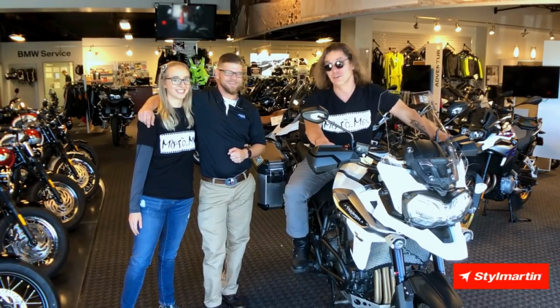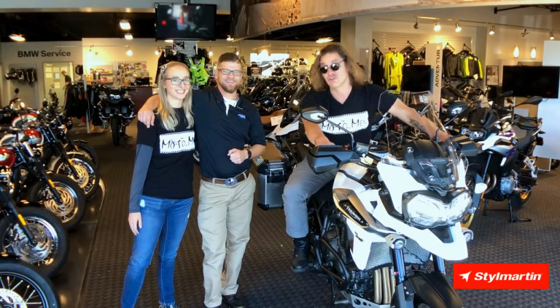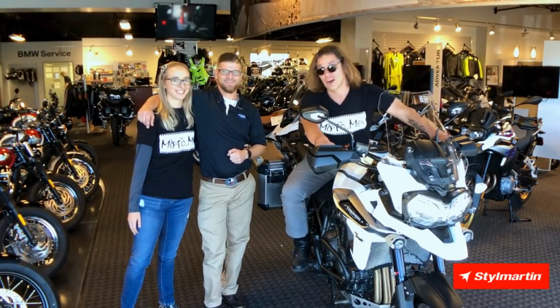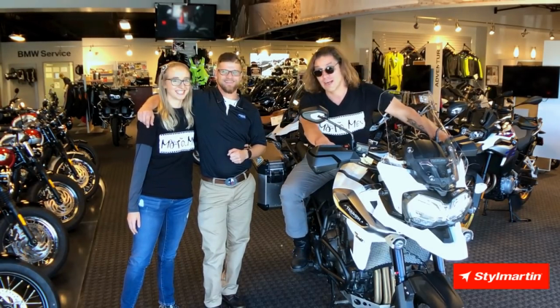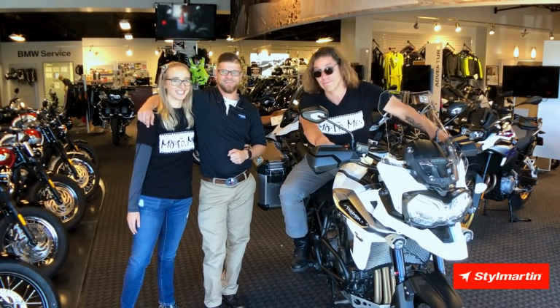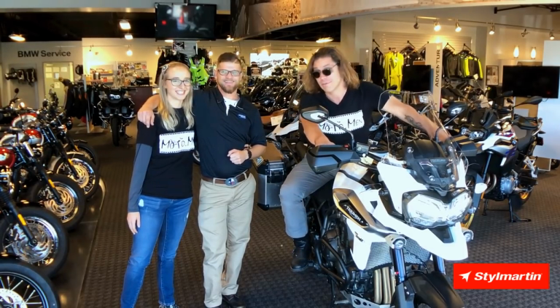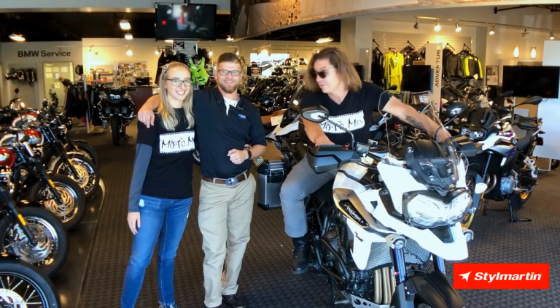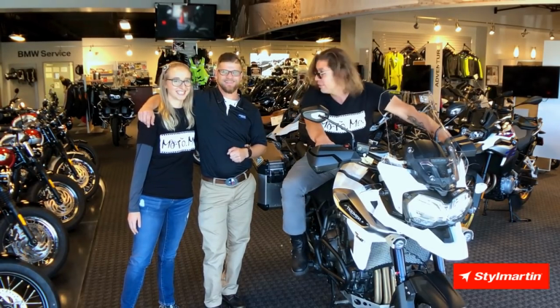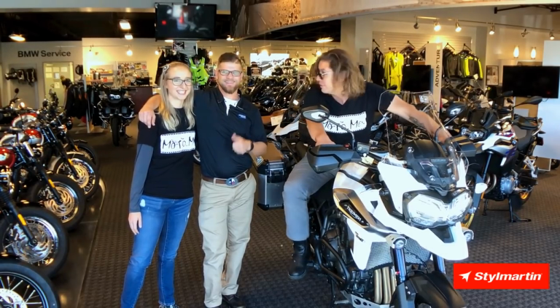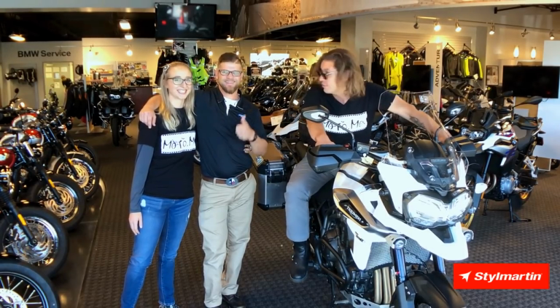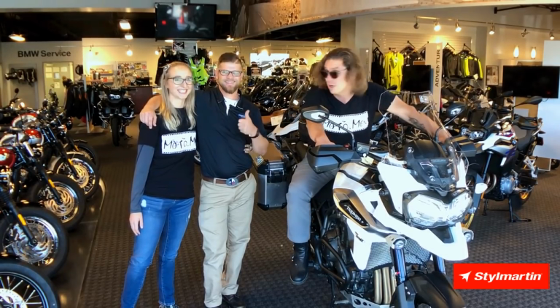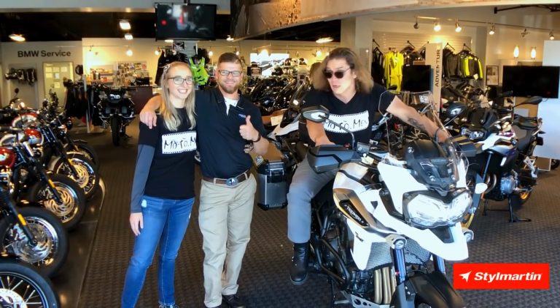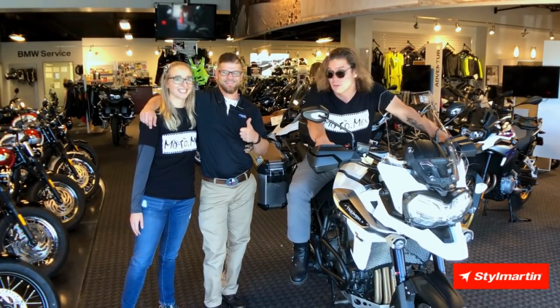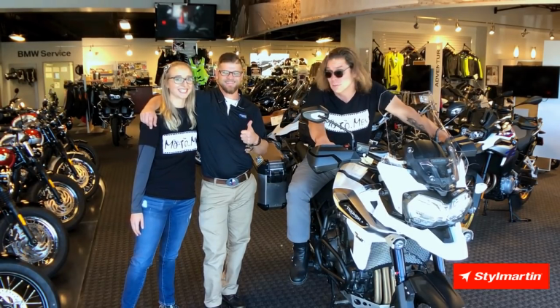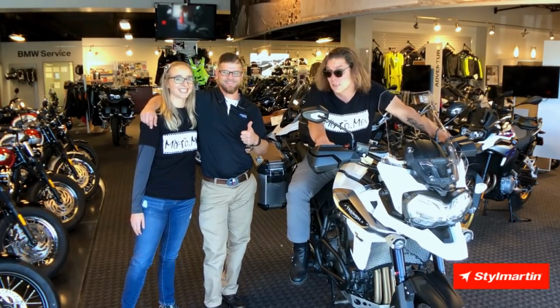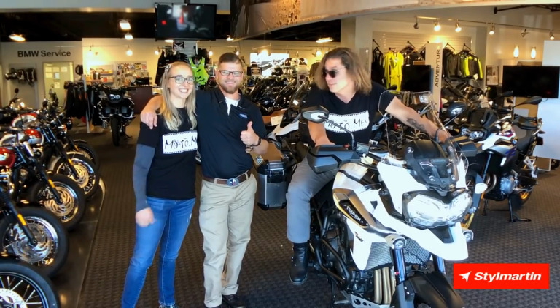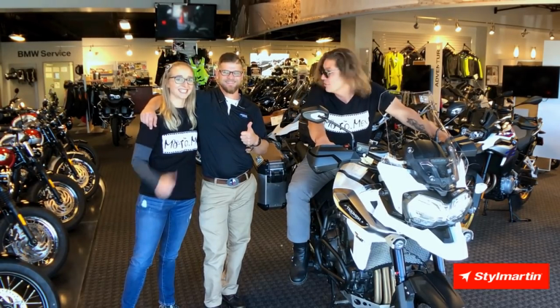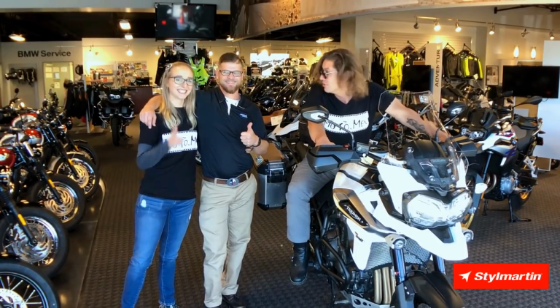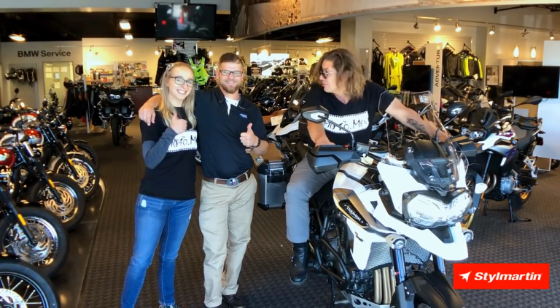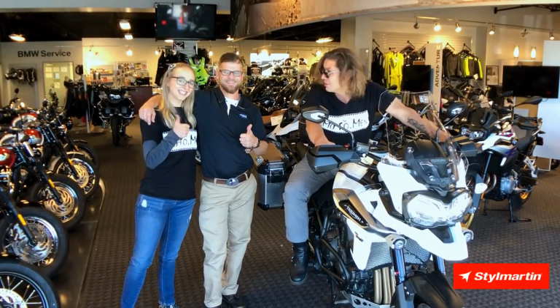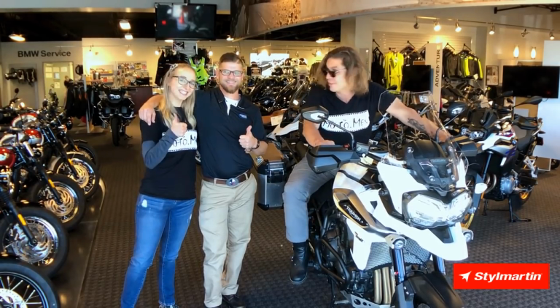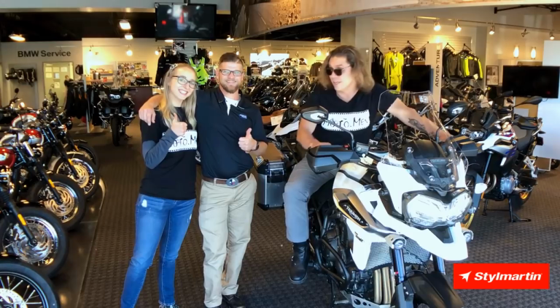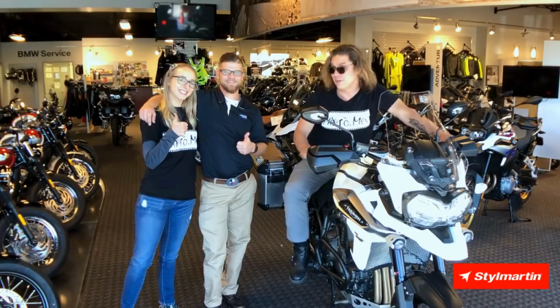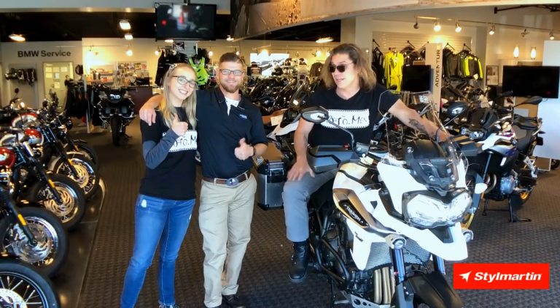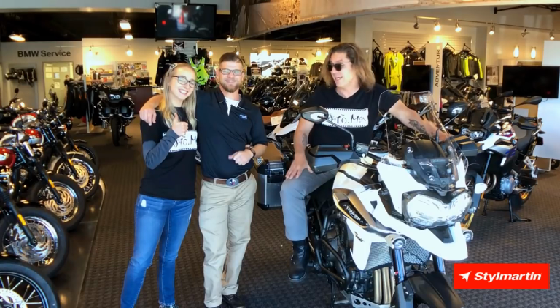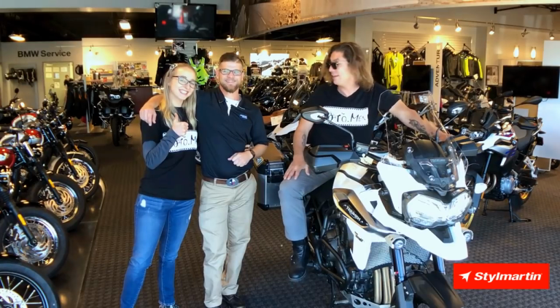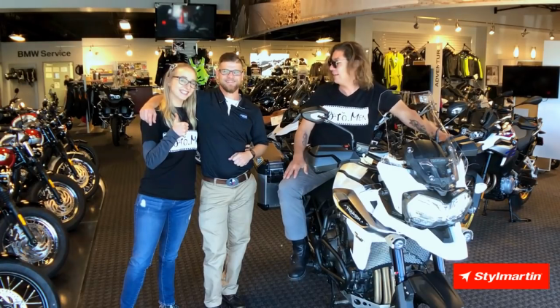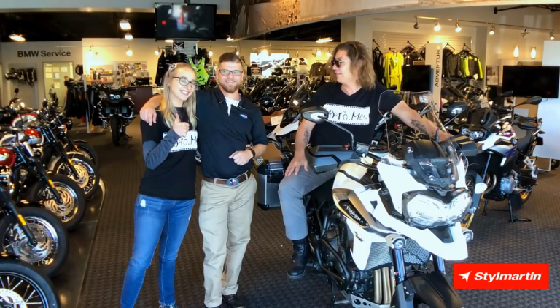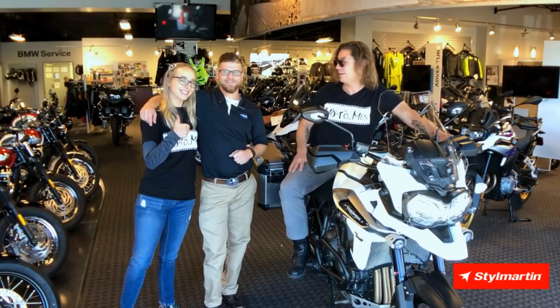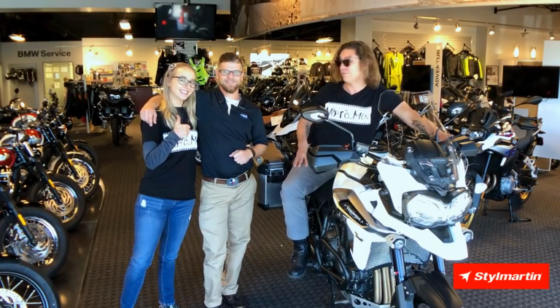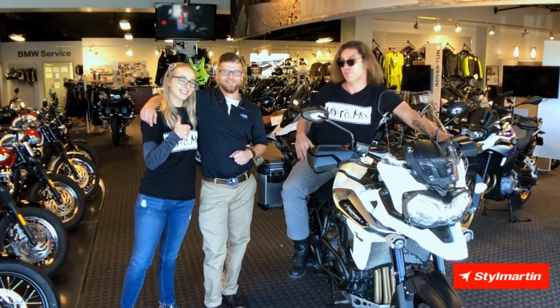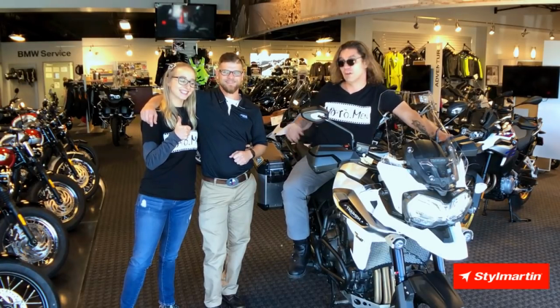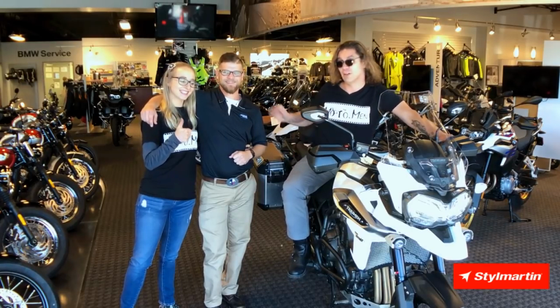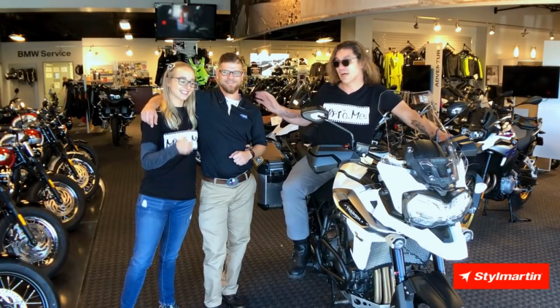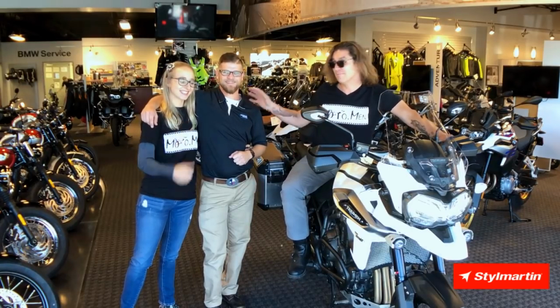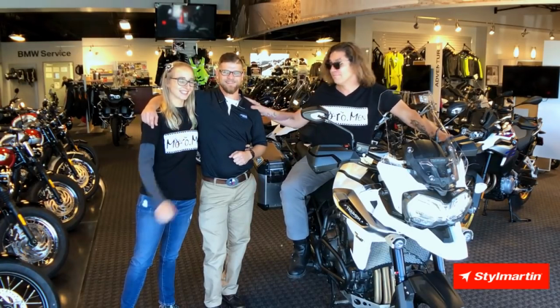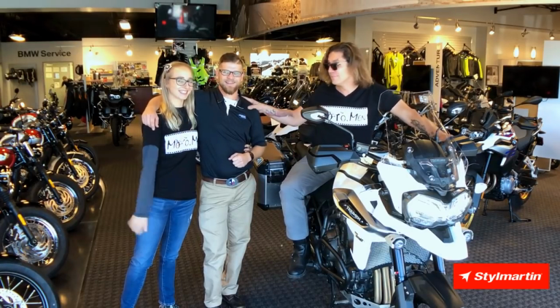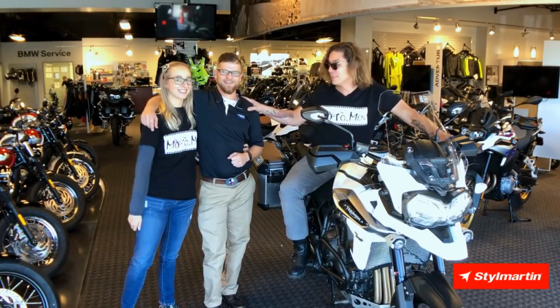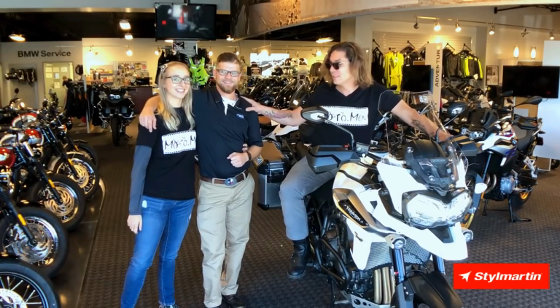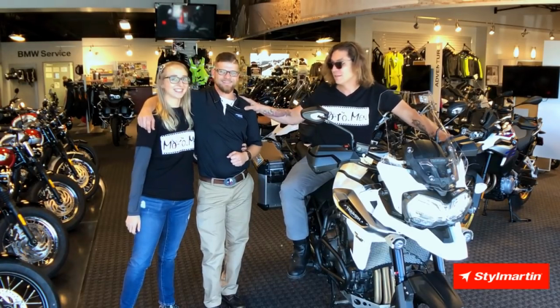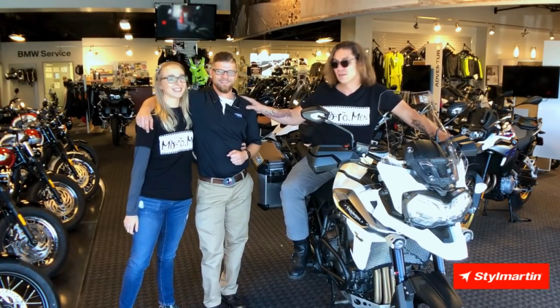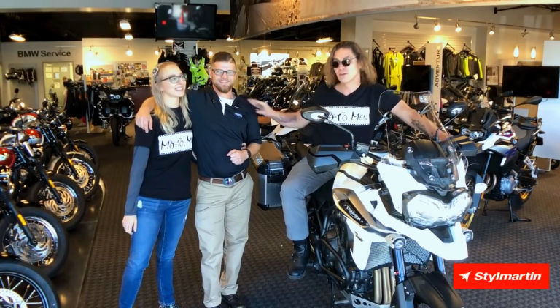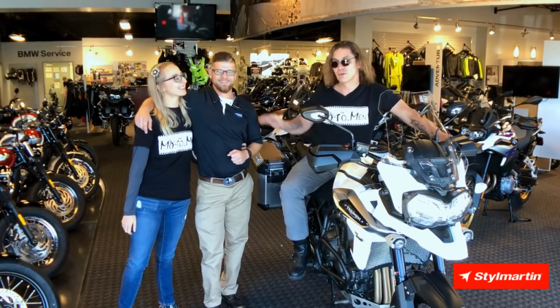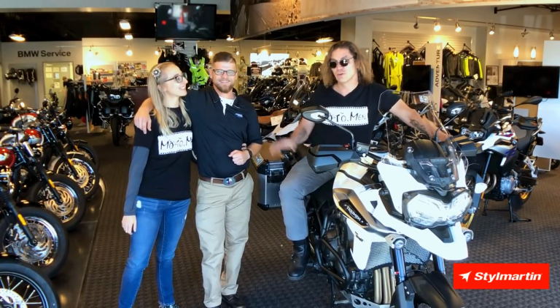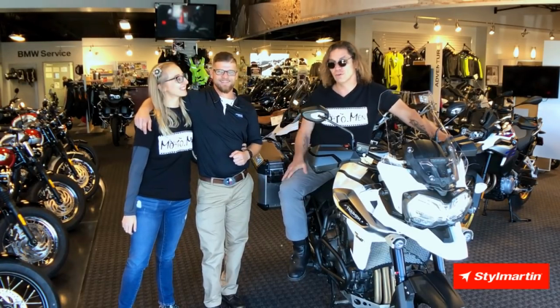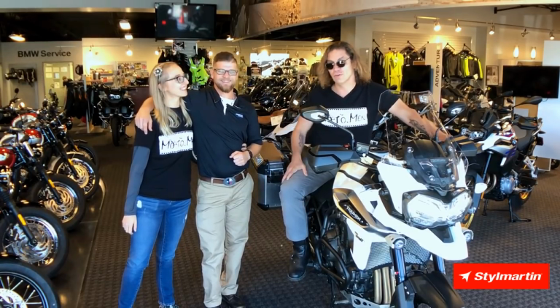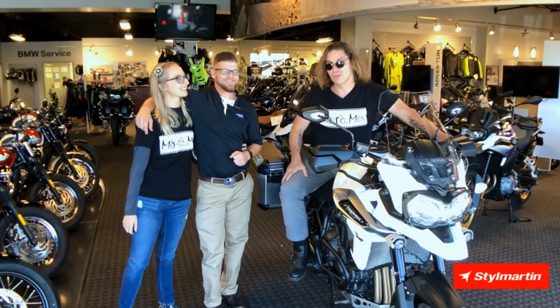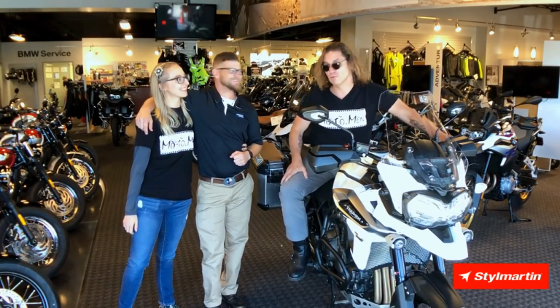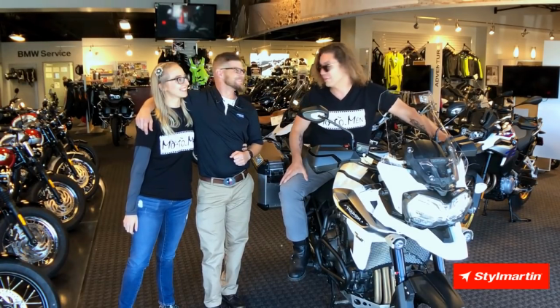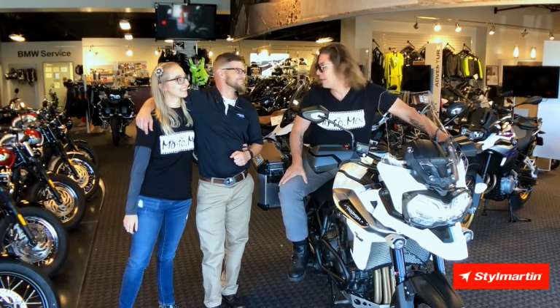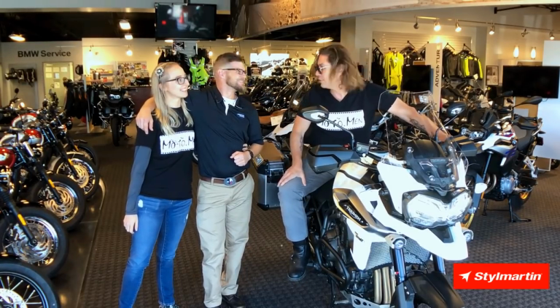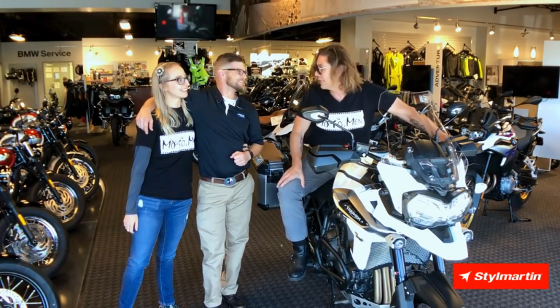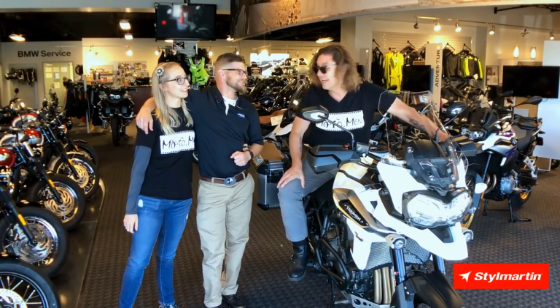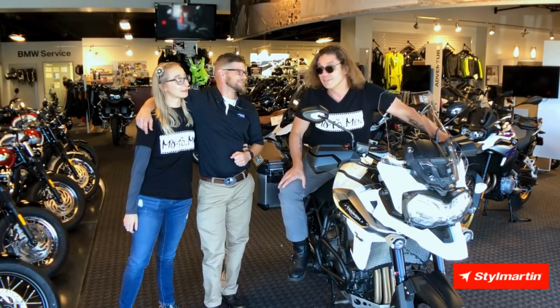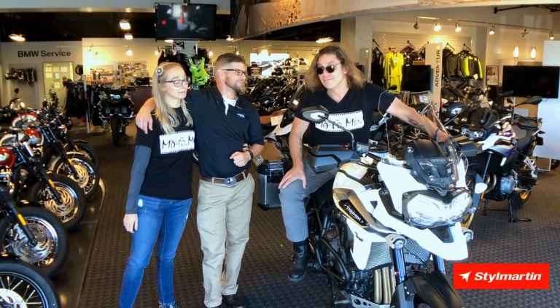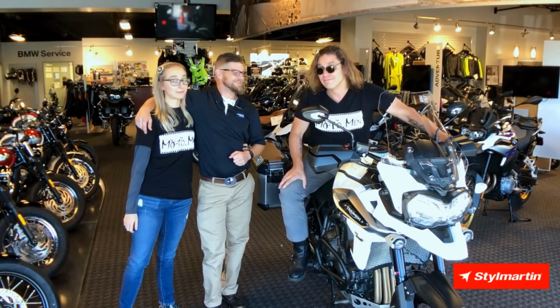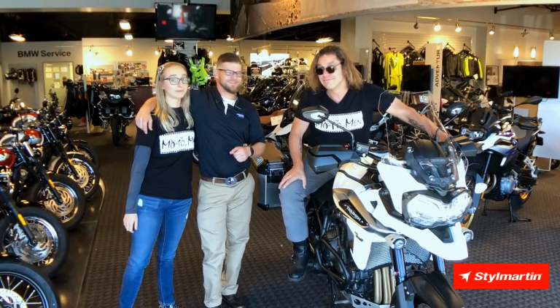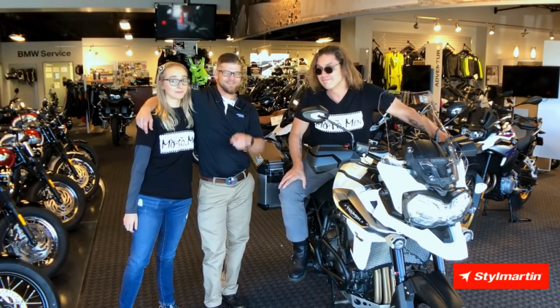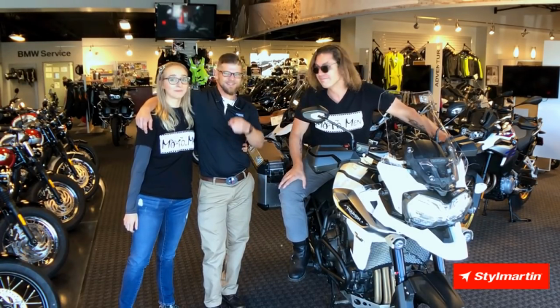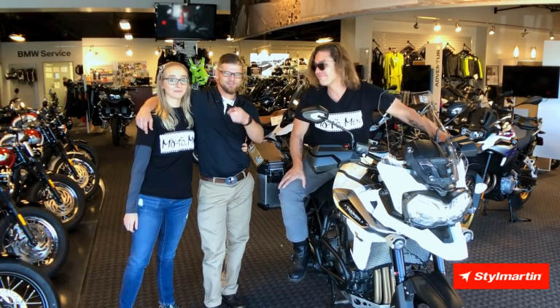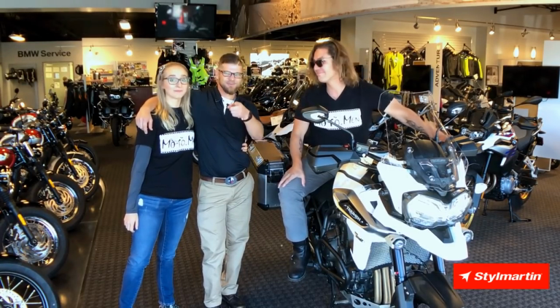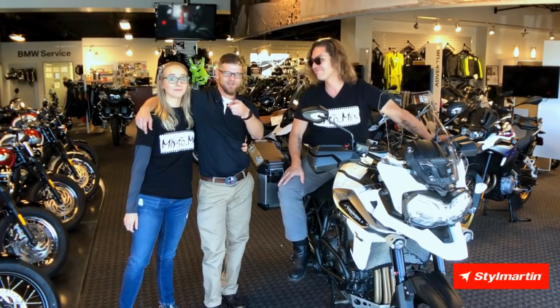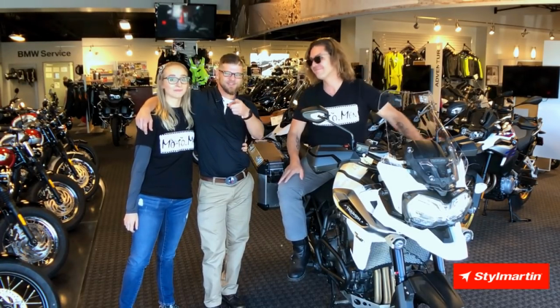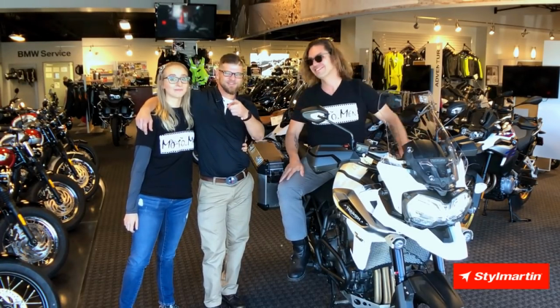Thank Triumph. Thanks to all our sponsors. And thank you, Nate. And thank you, Frontline. Excellent. Couldn't do this without you guys. Thanks for watching.